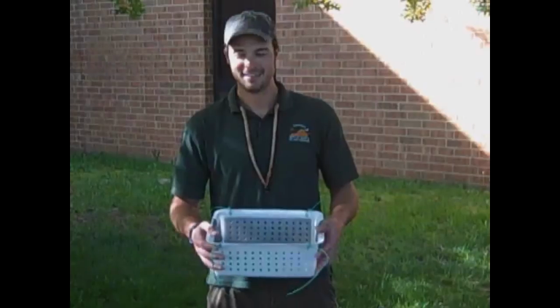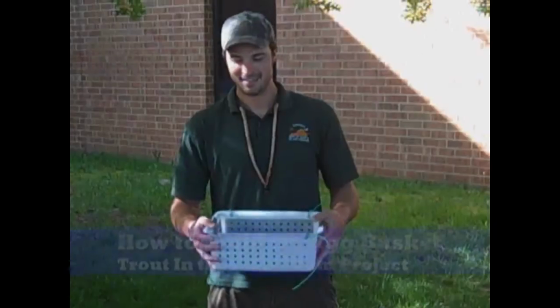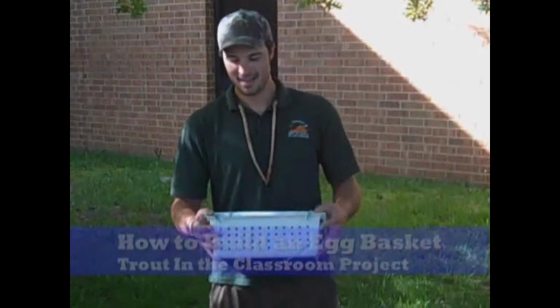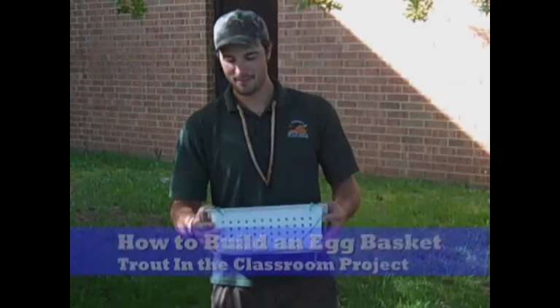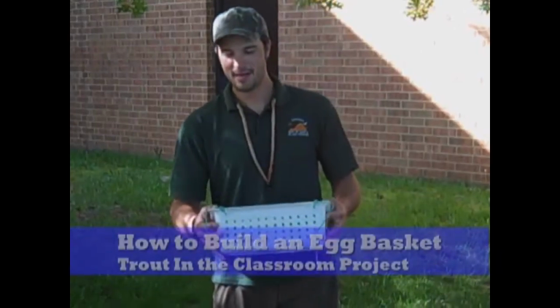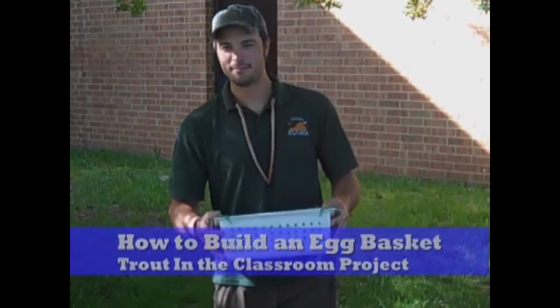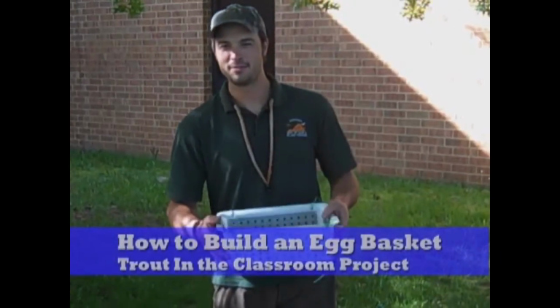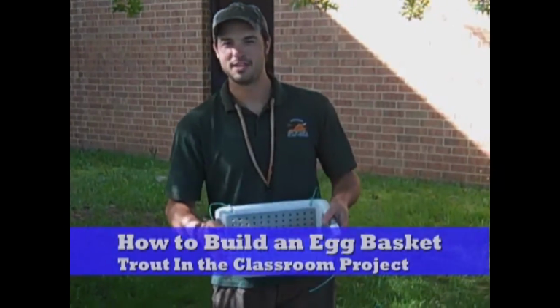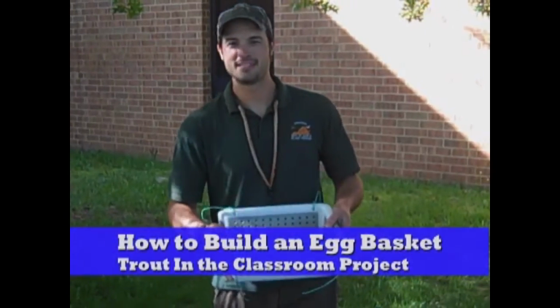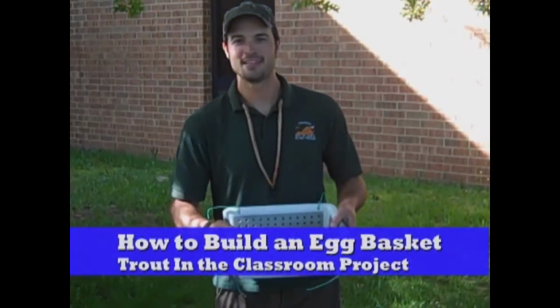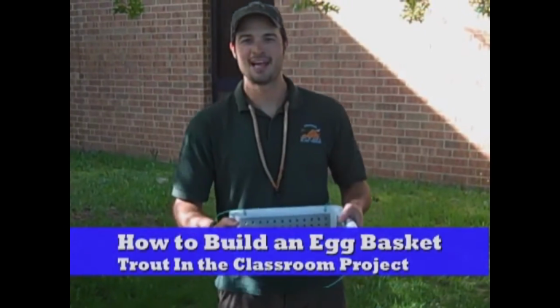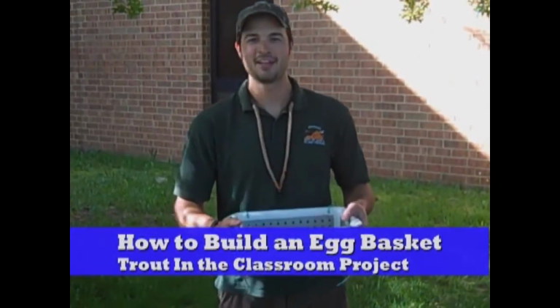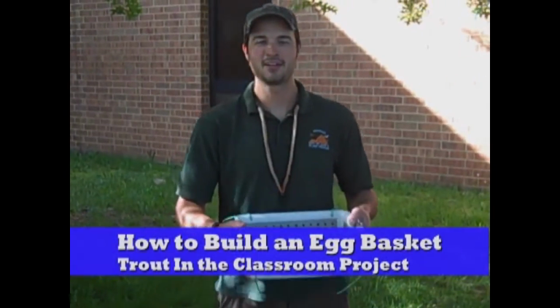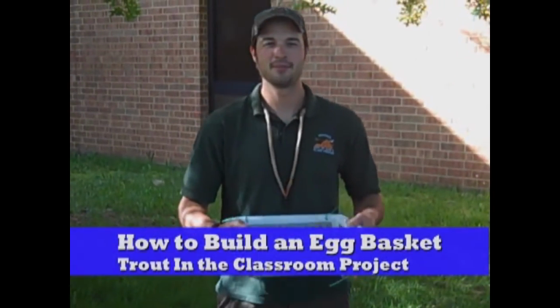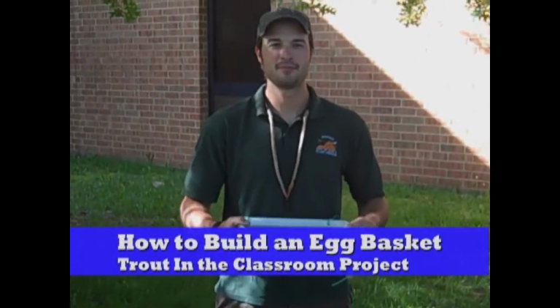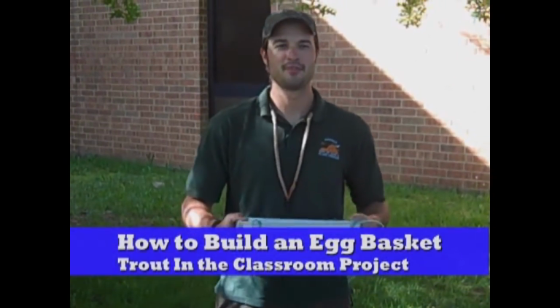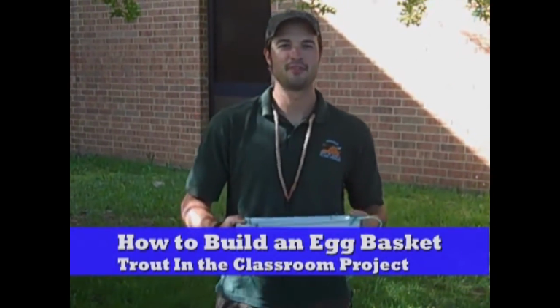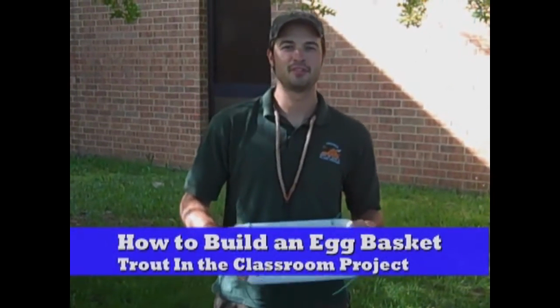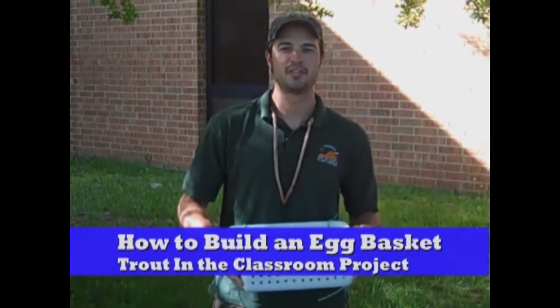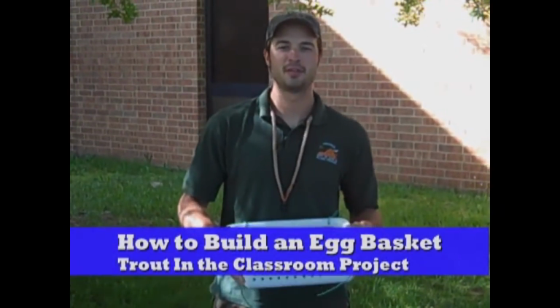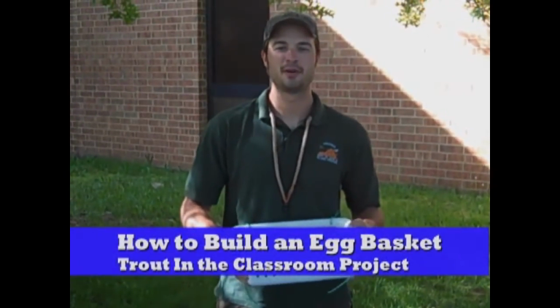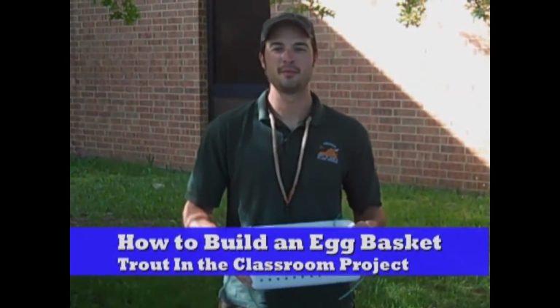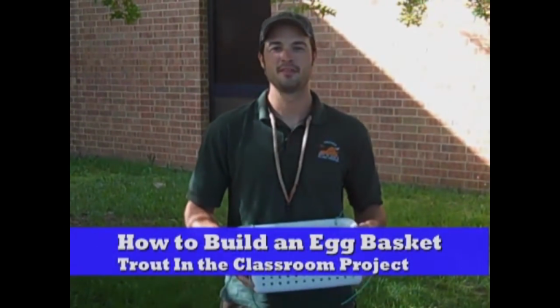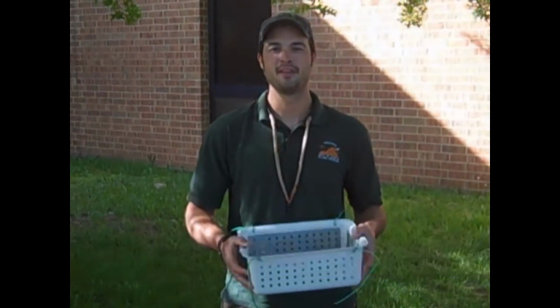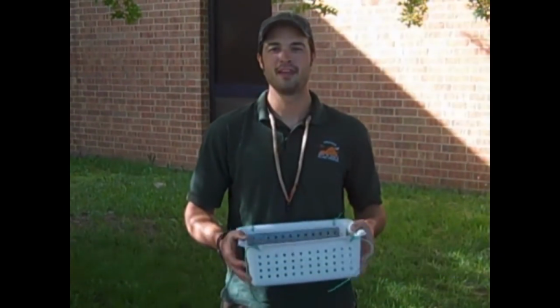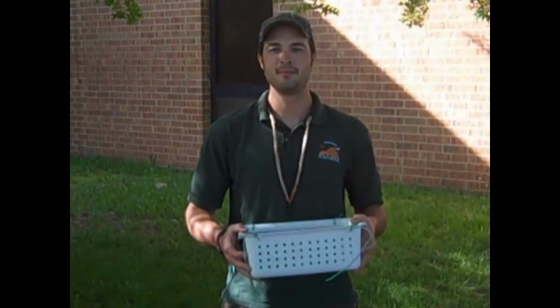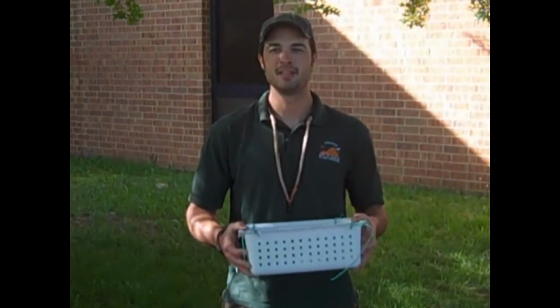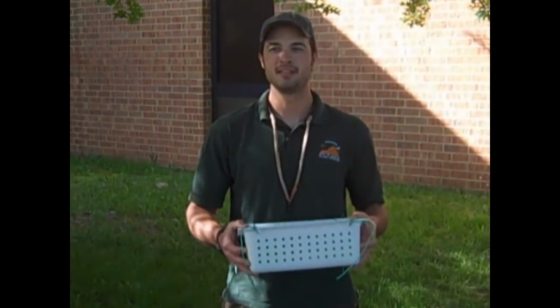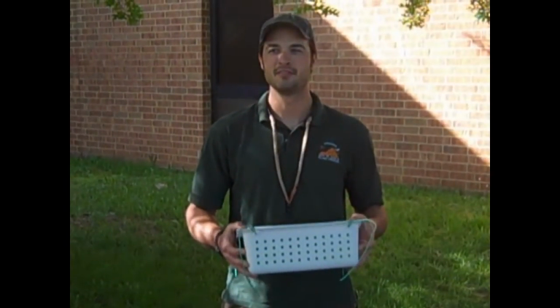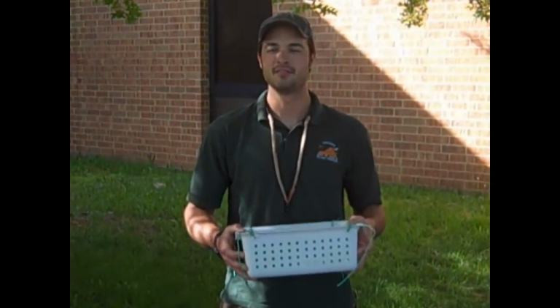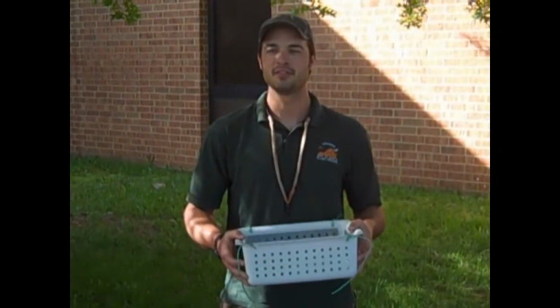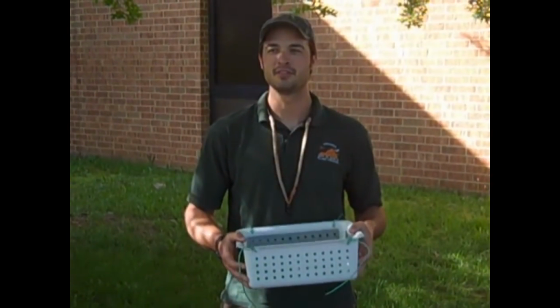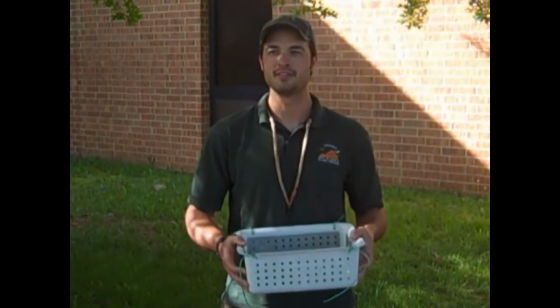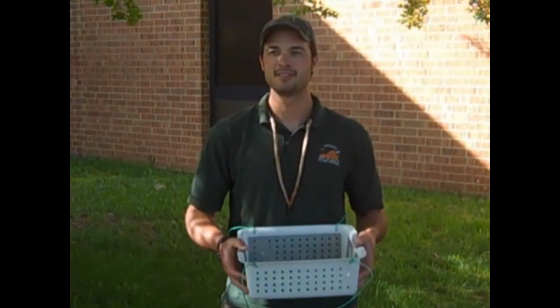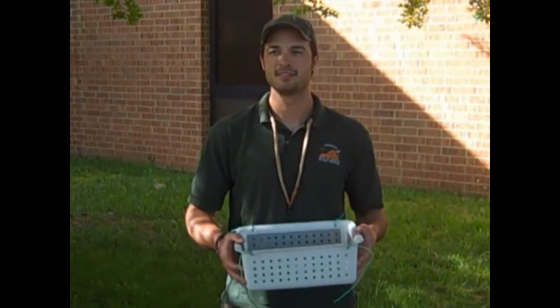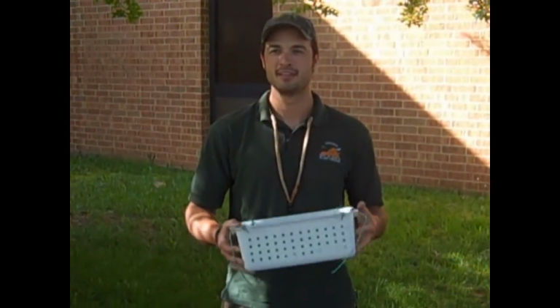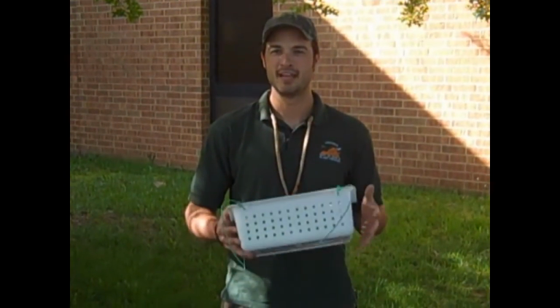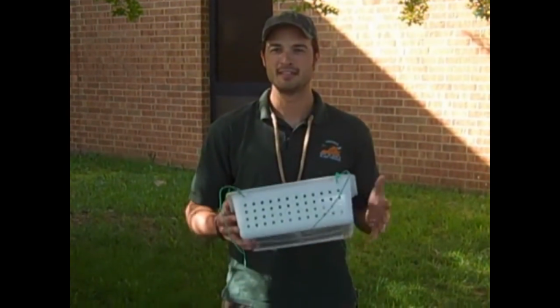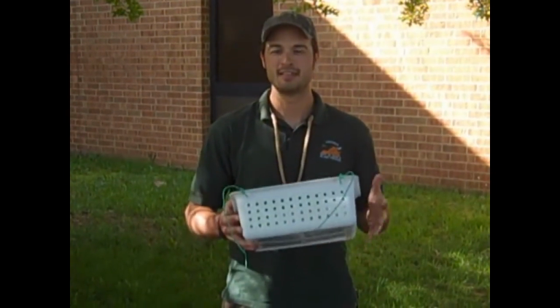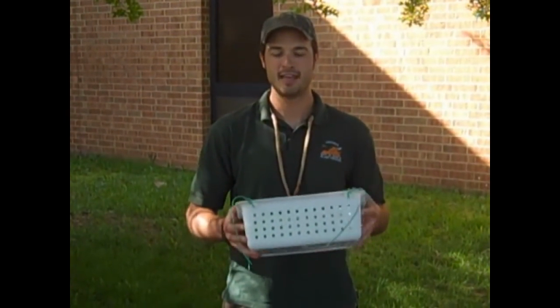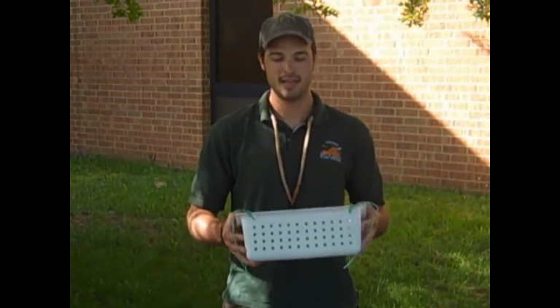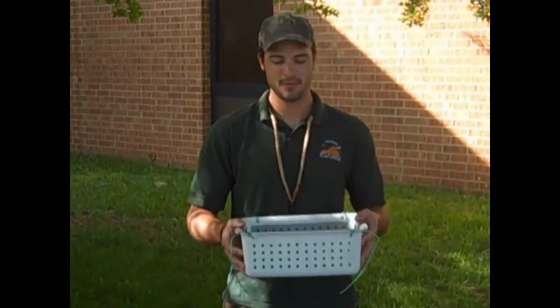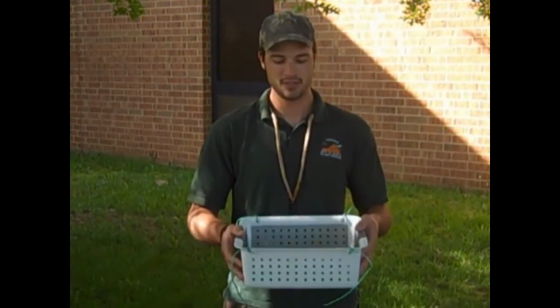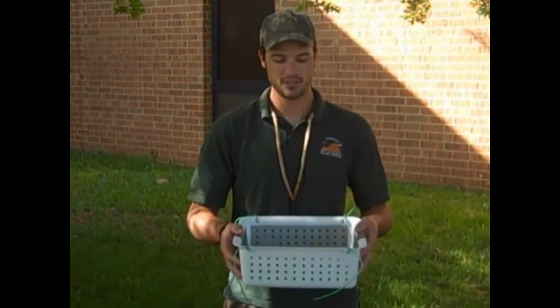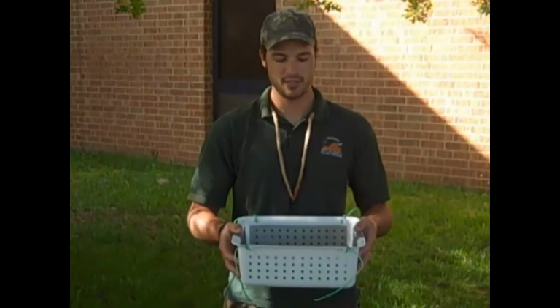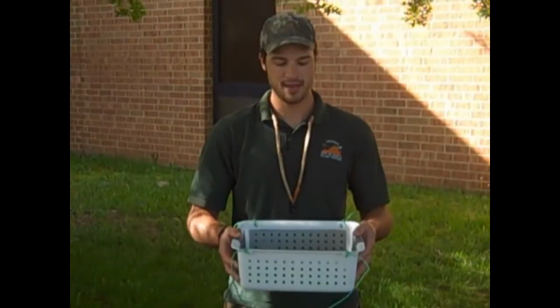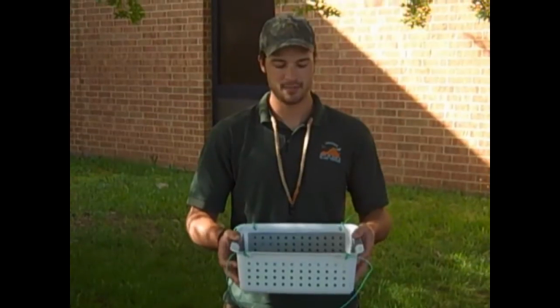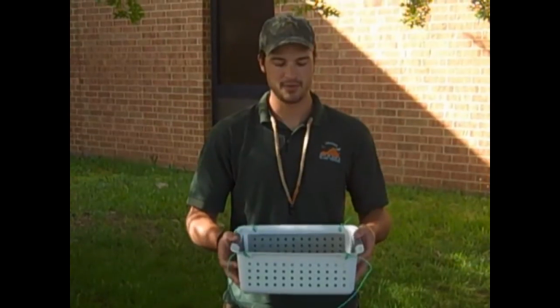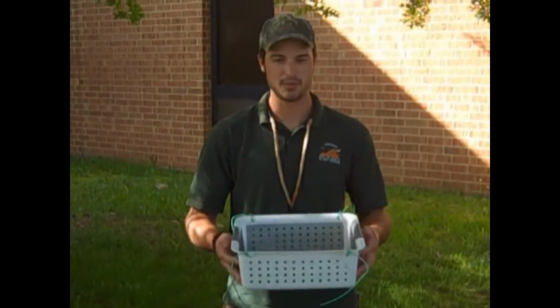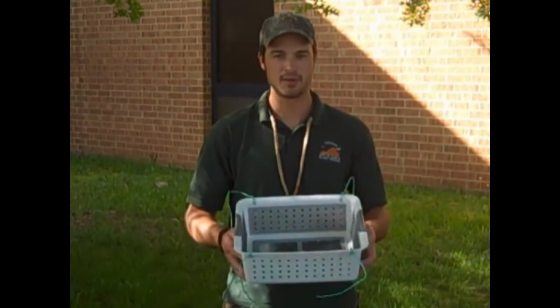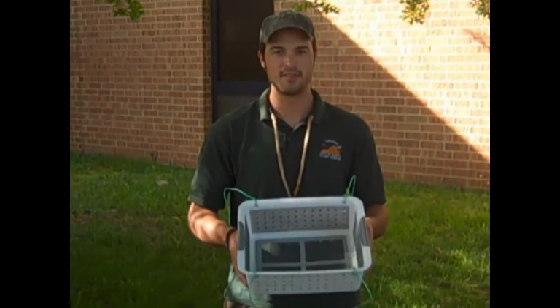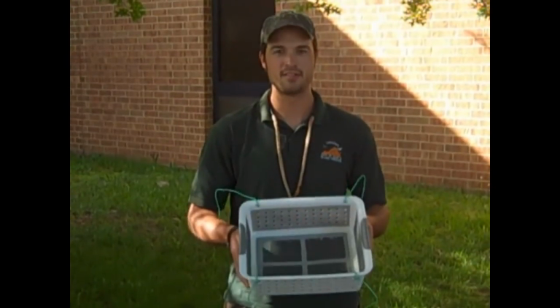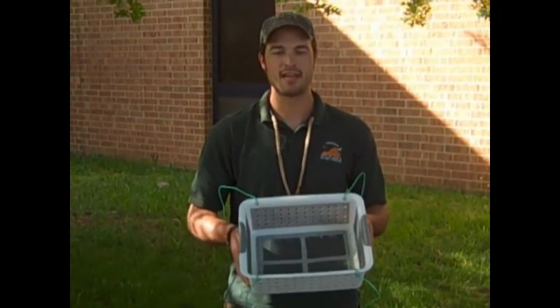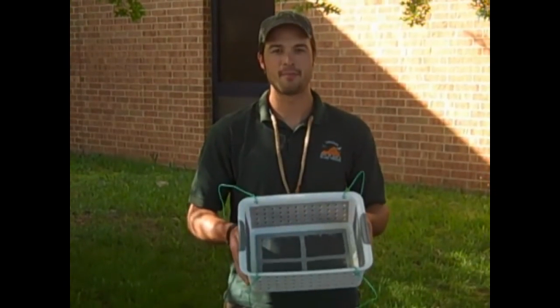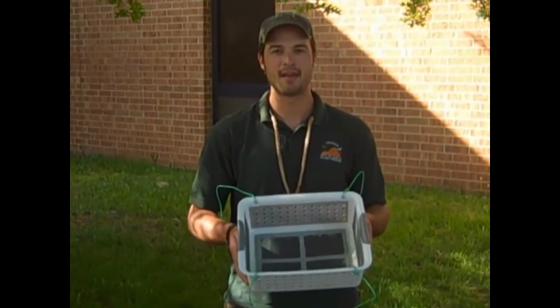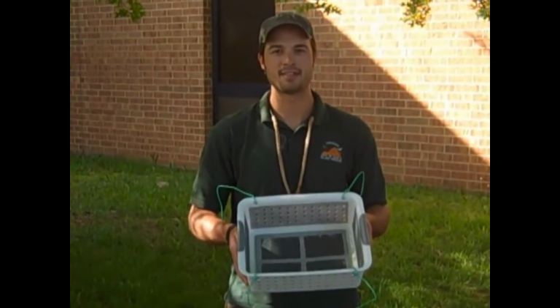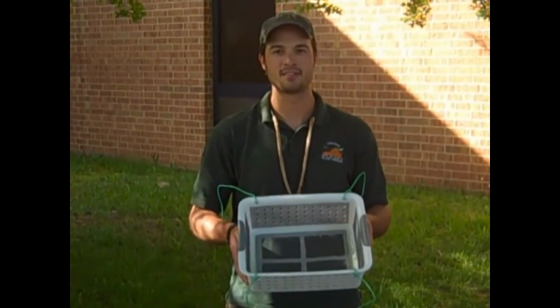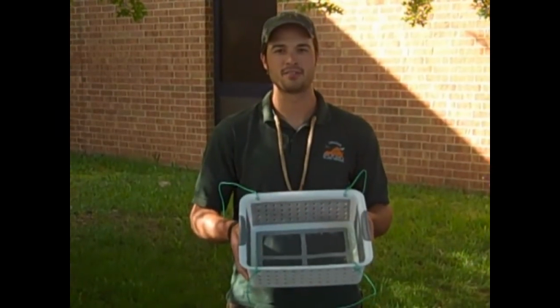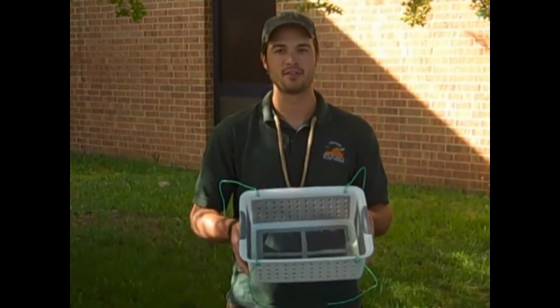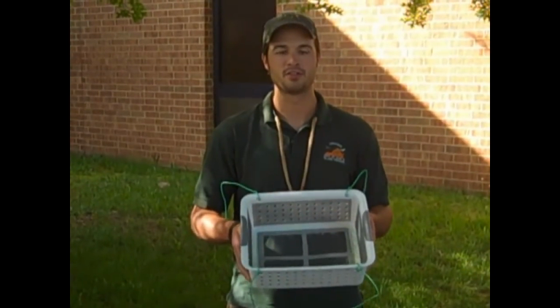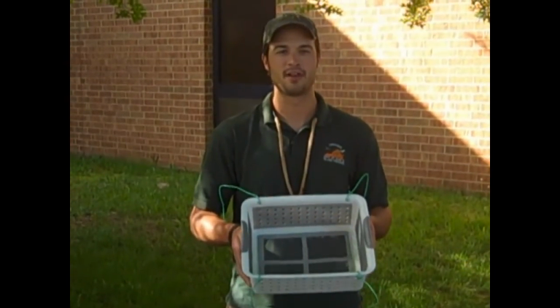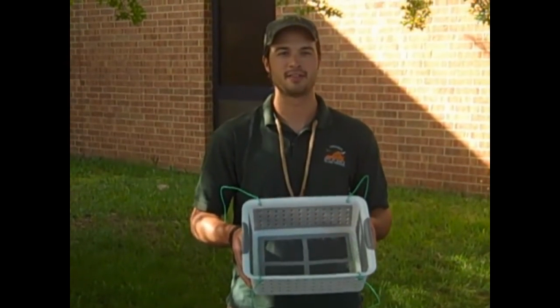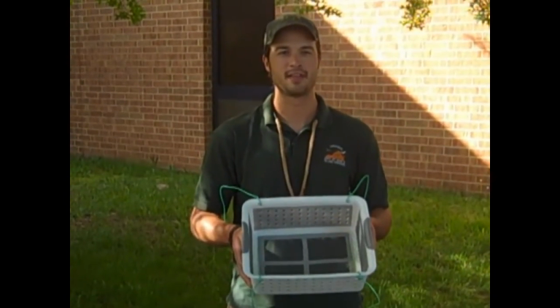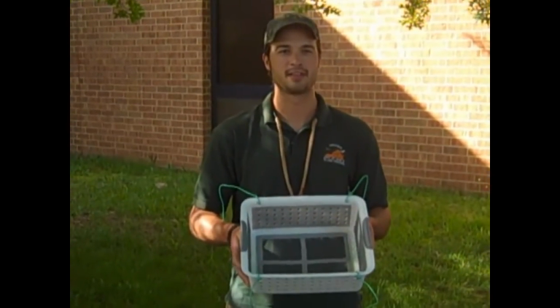Hi, my name is Jason Hallecker. I'm from the Virginia Department of Game and Inland Fisheries, and today I'm going to show you how to build one of these egg baskets for your trout tanks.